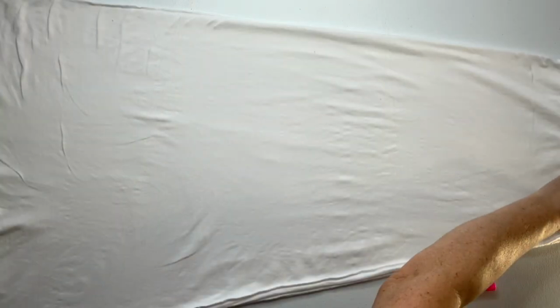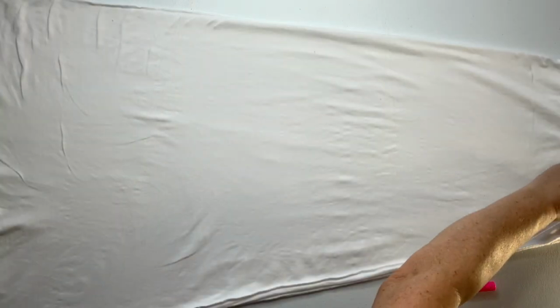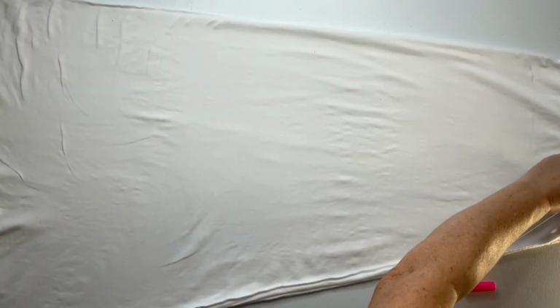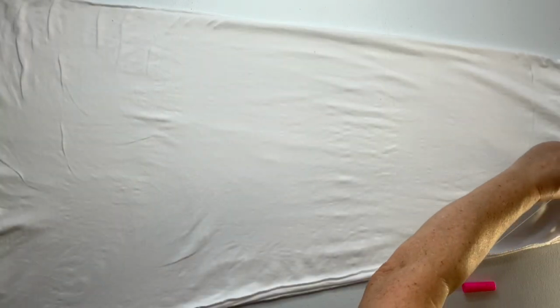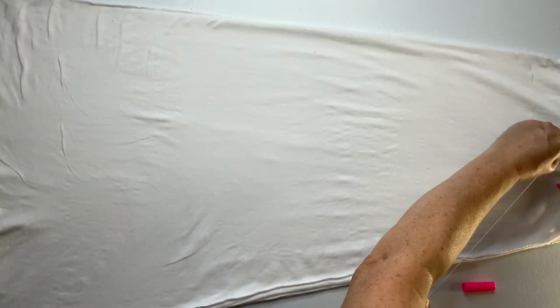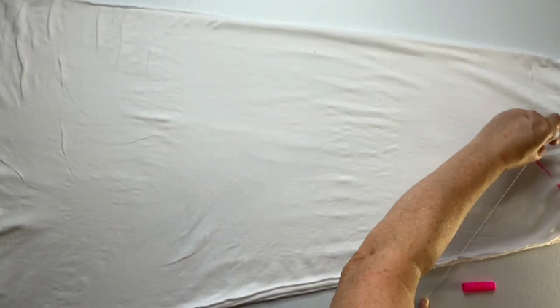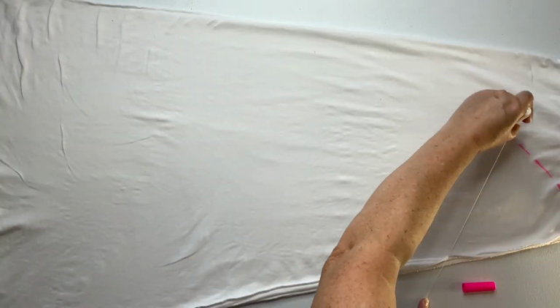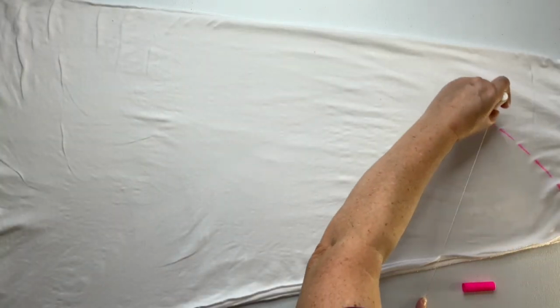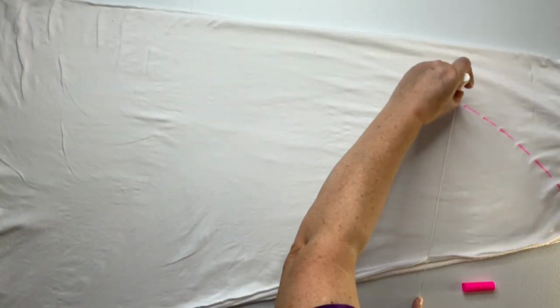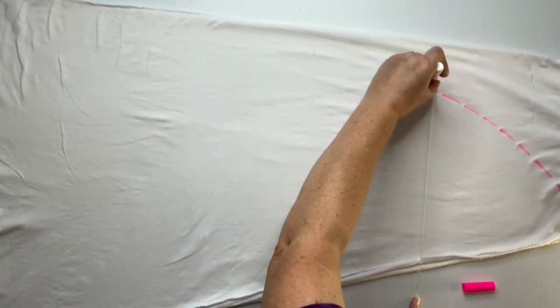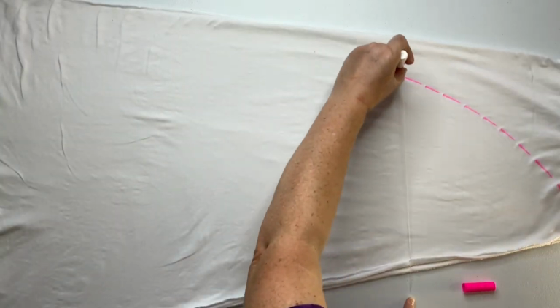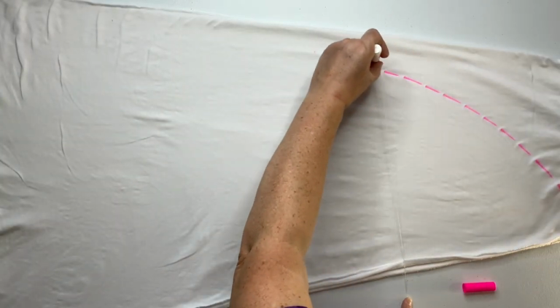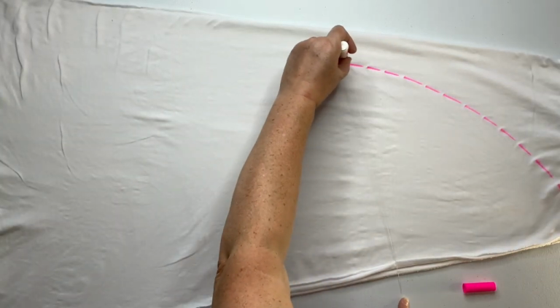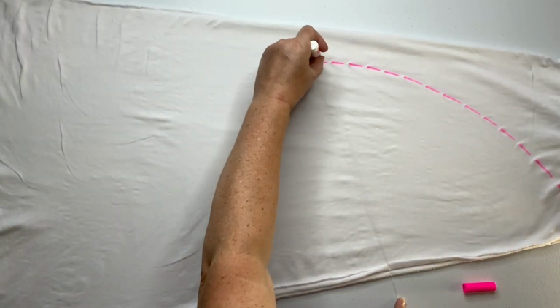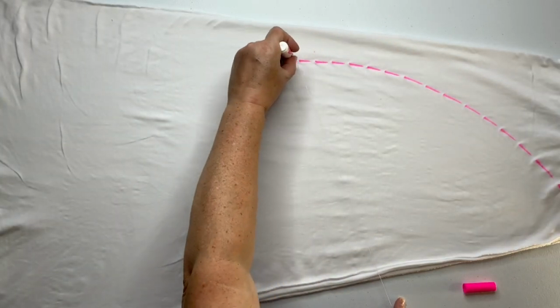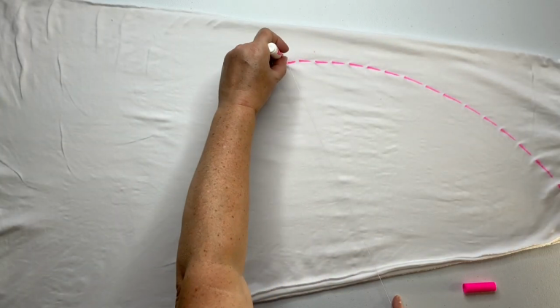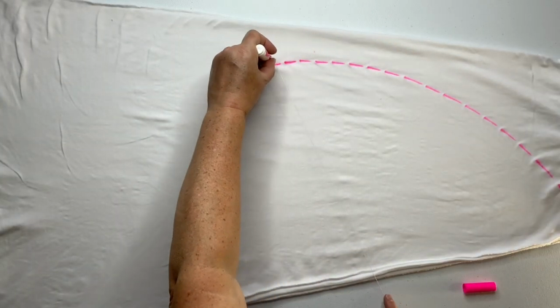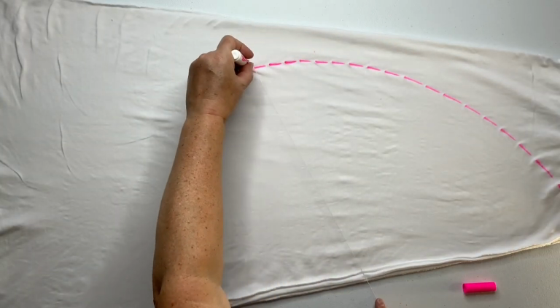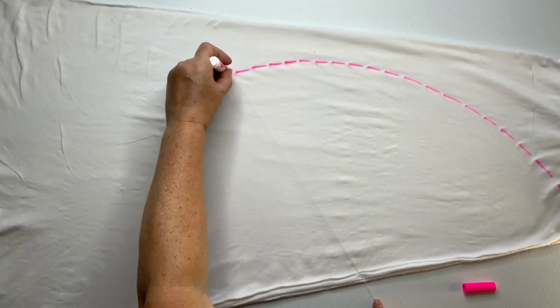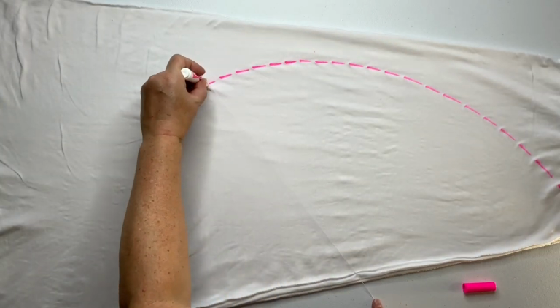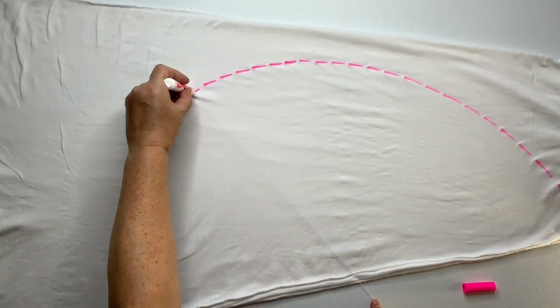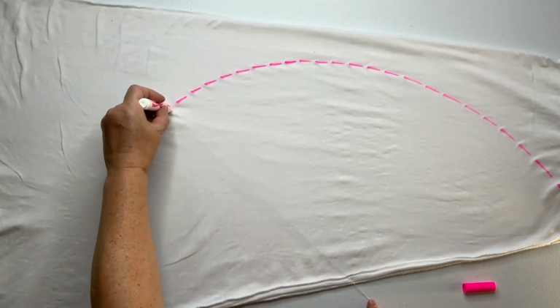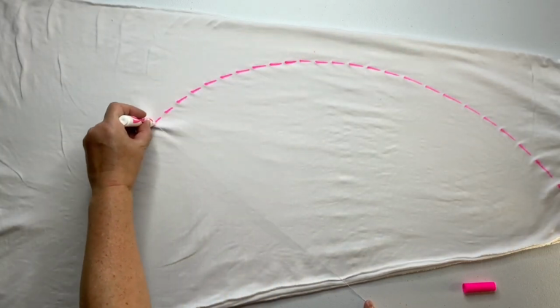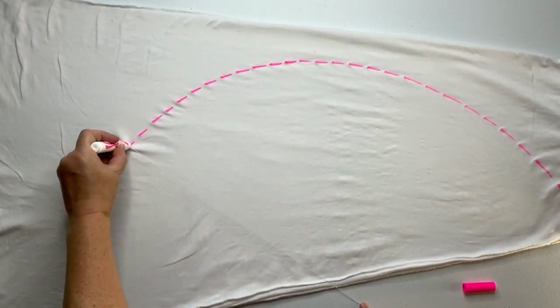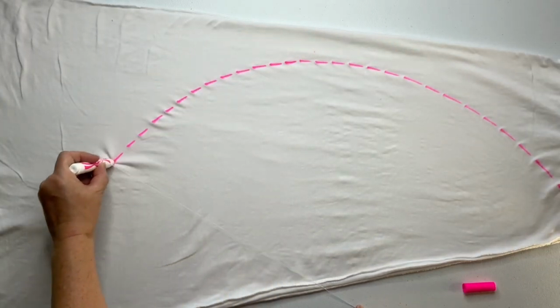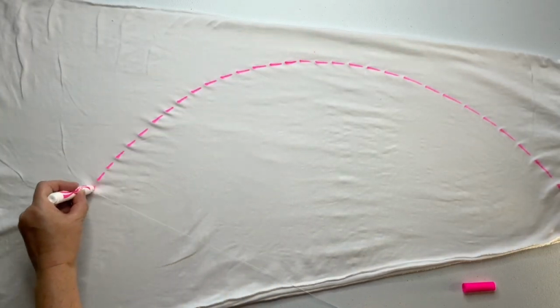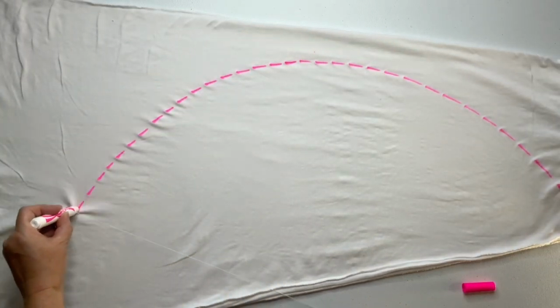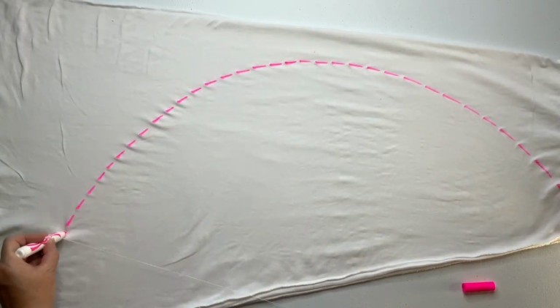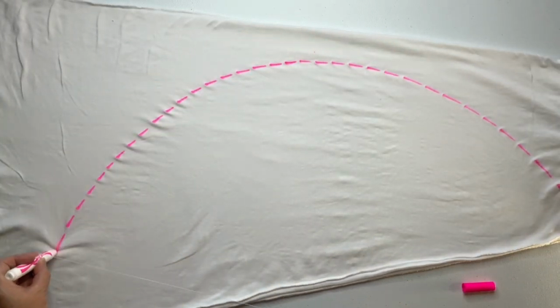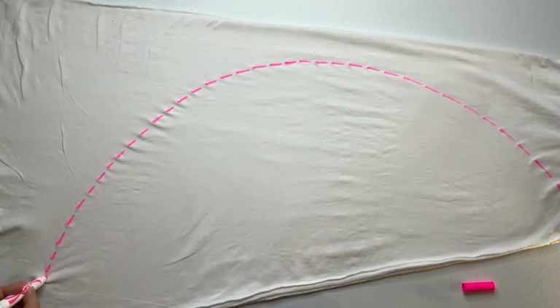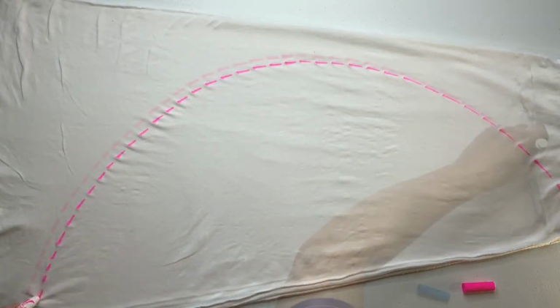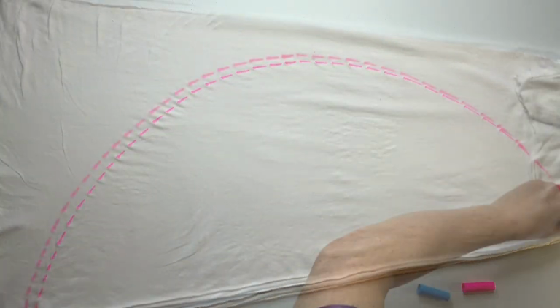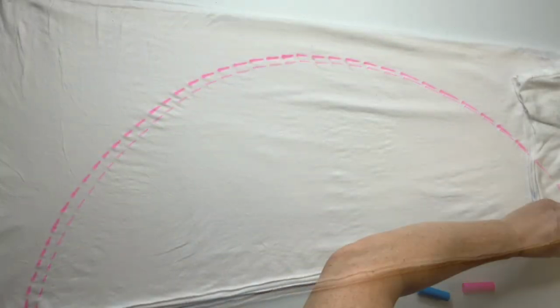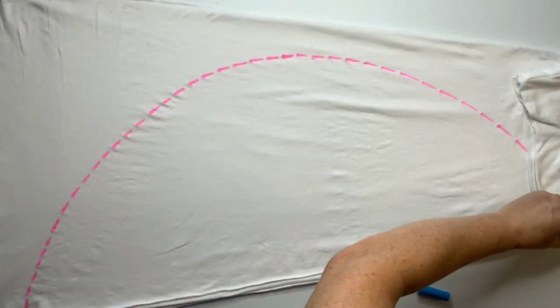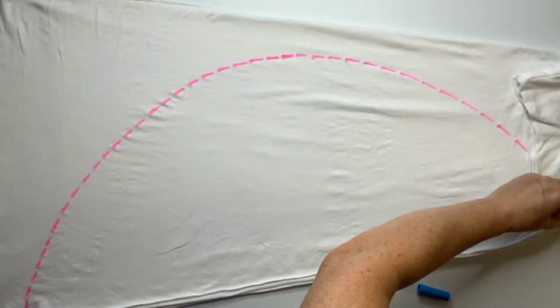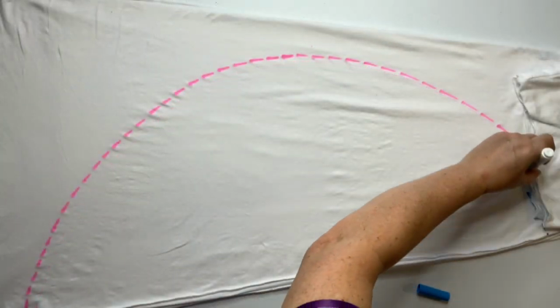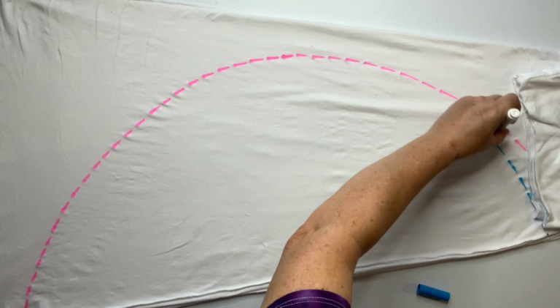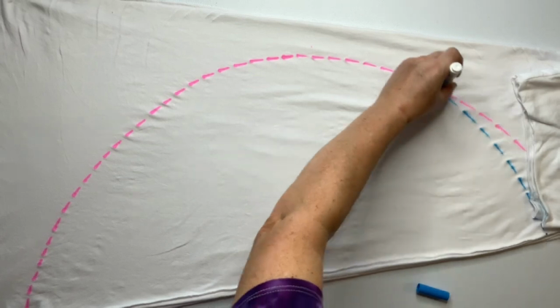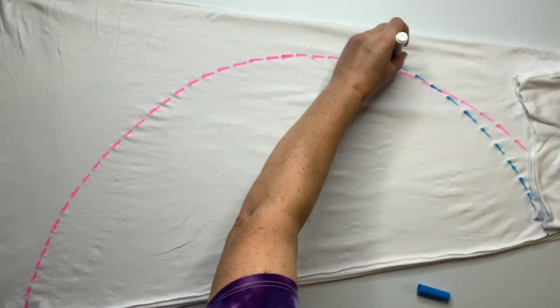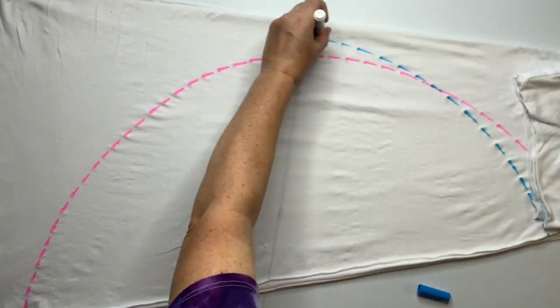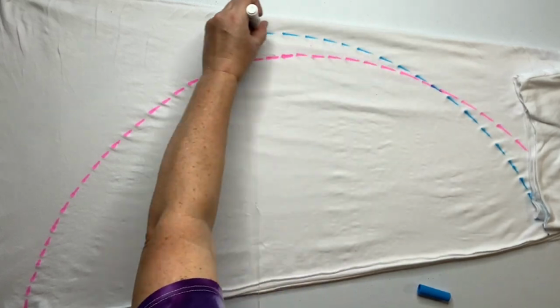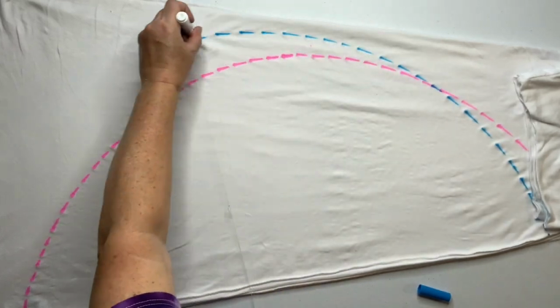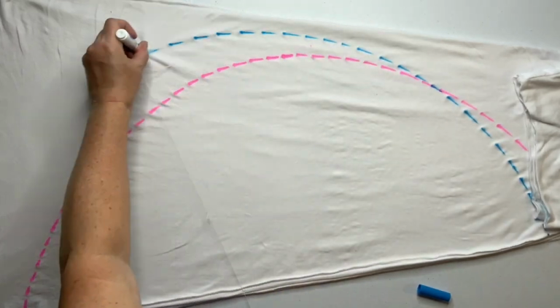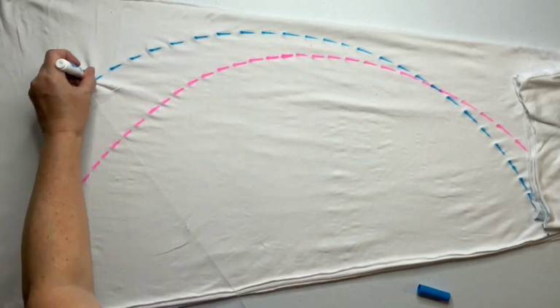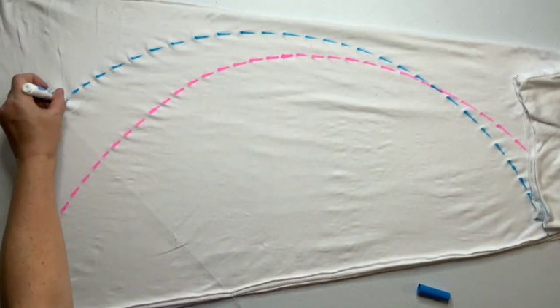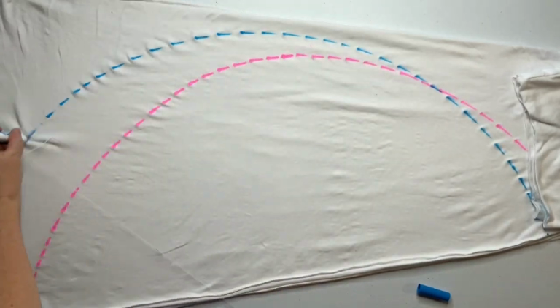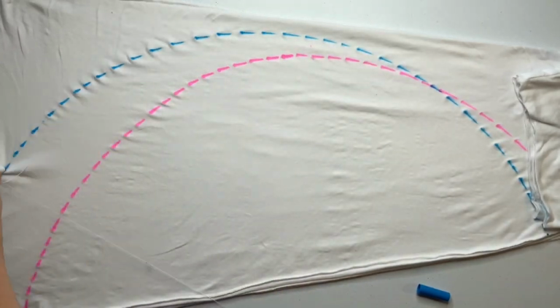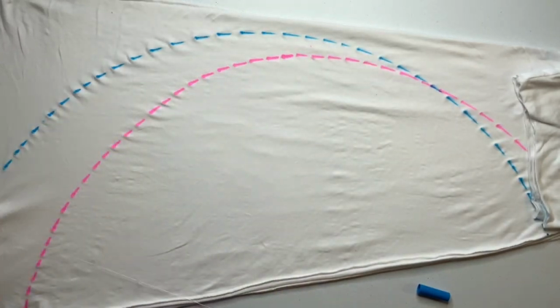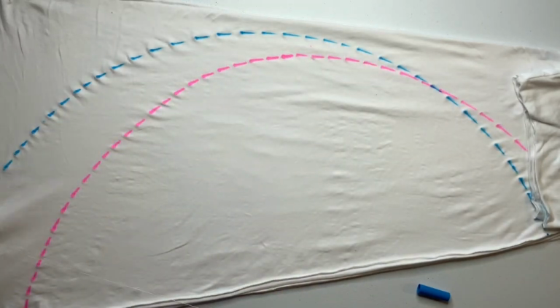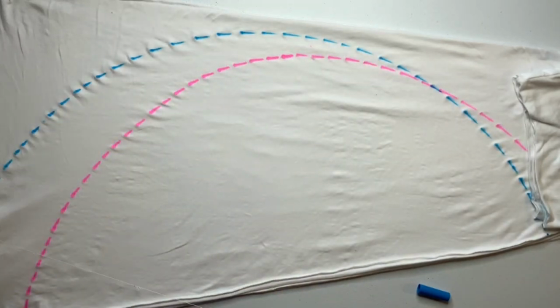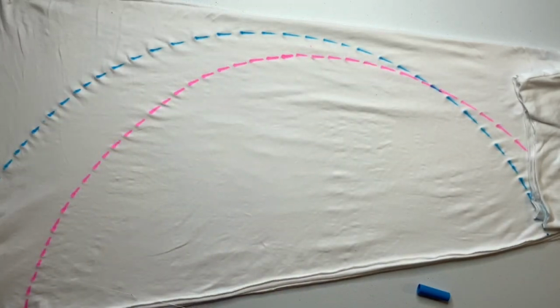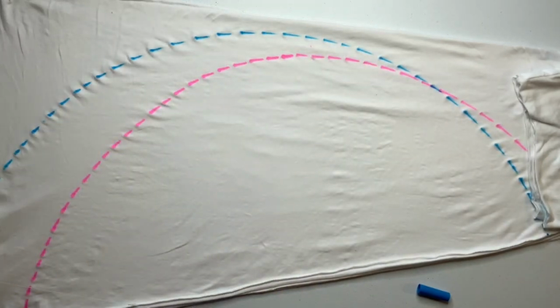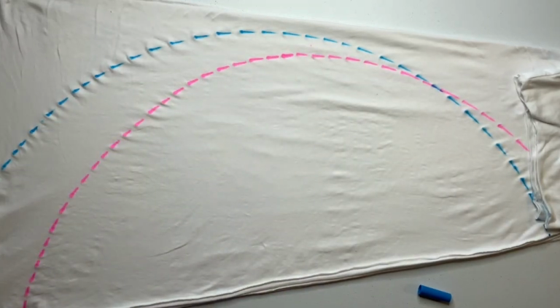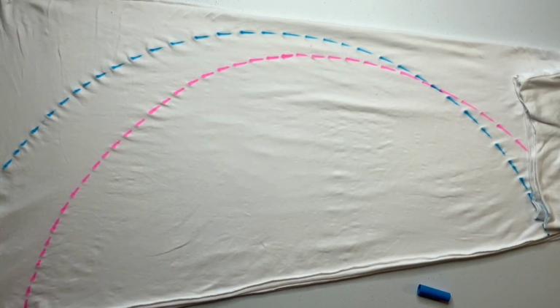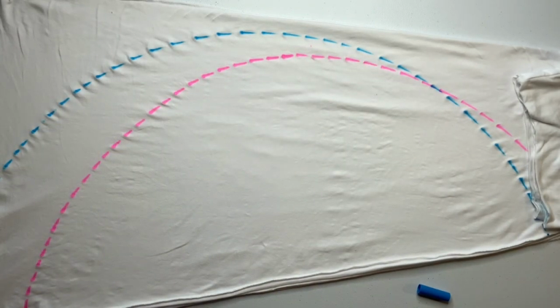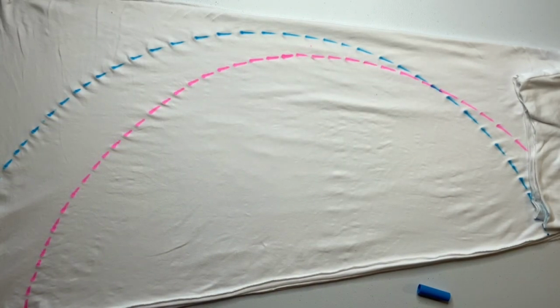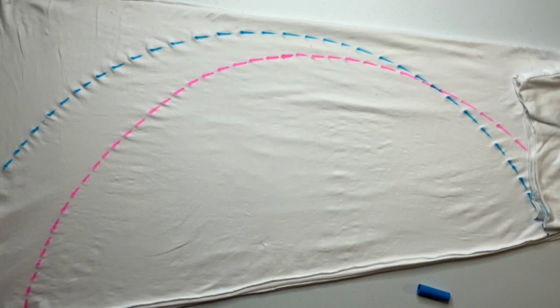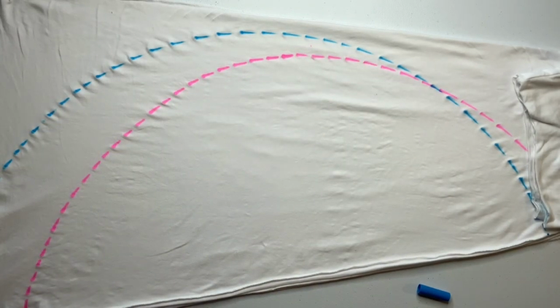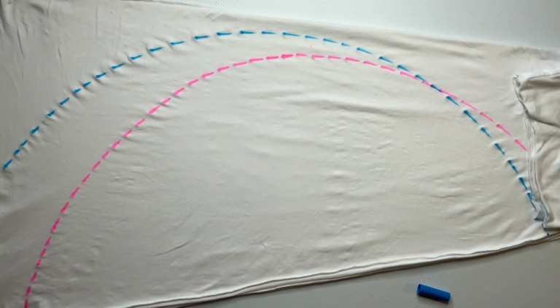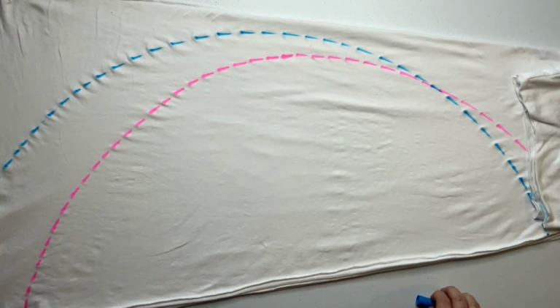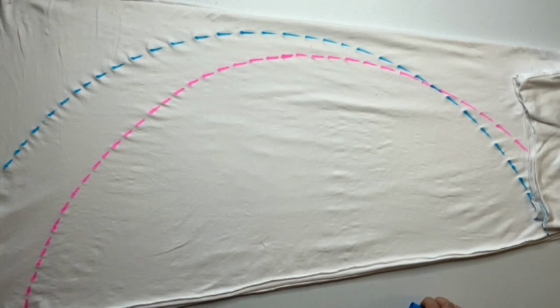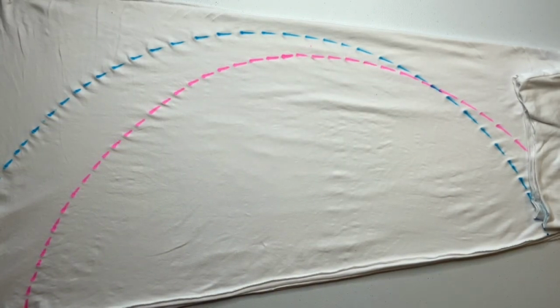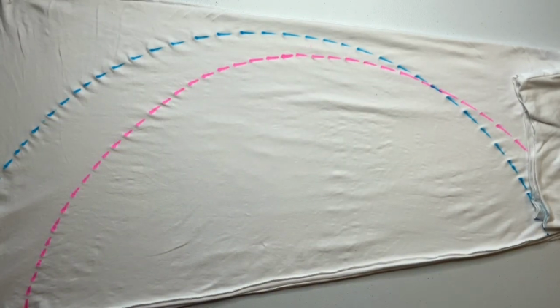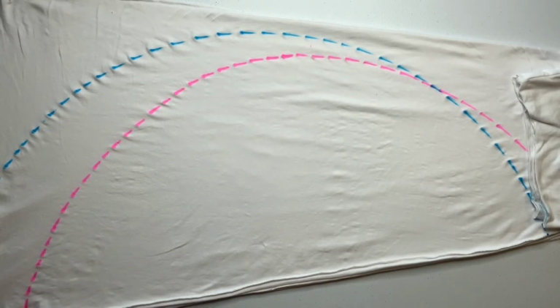Using a washable marker, mark out your pattern. Now ignore this pink line — you're going to follow the blue line for this one.